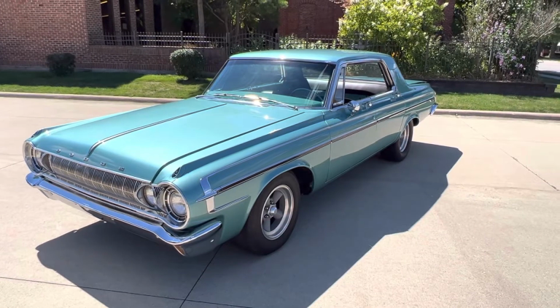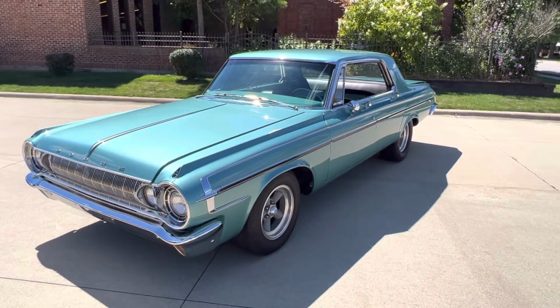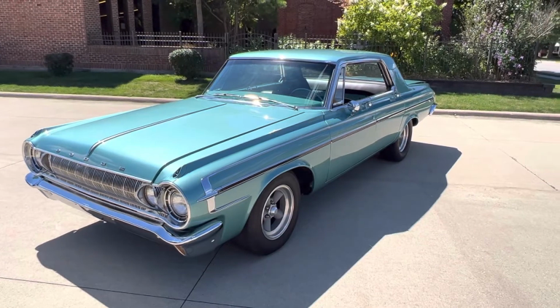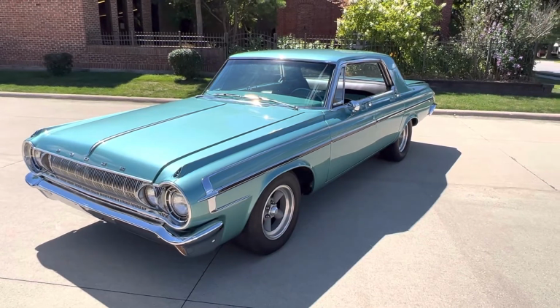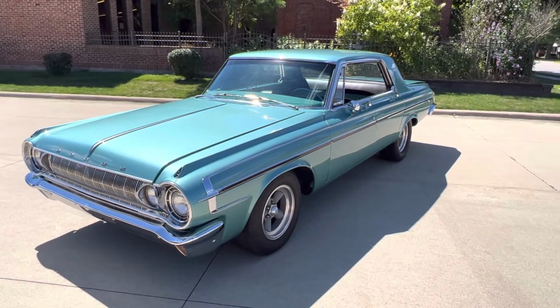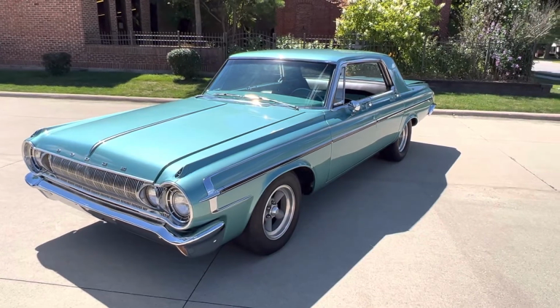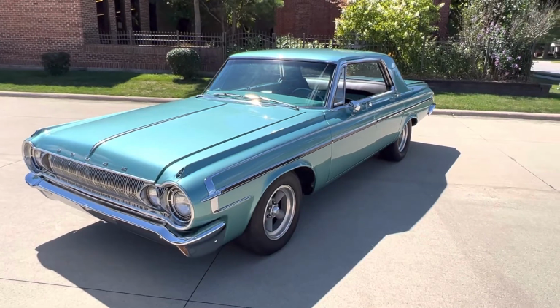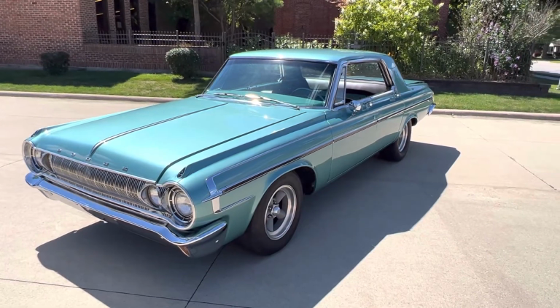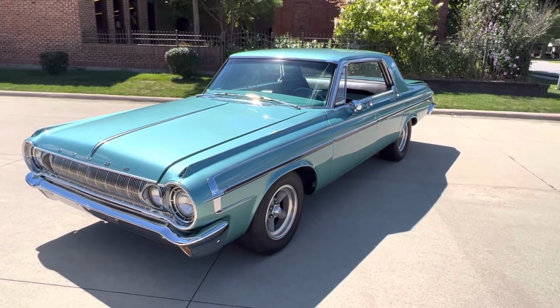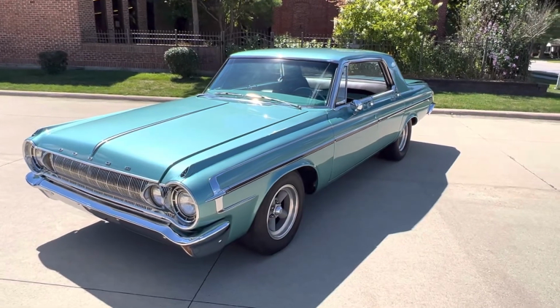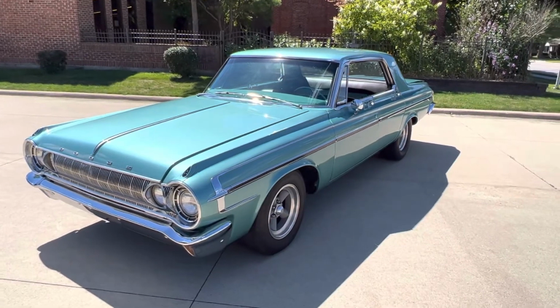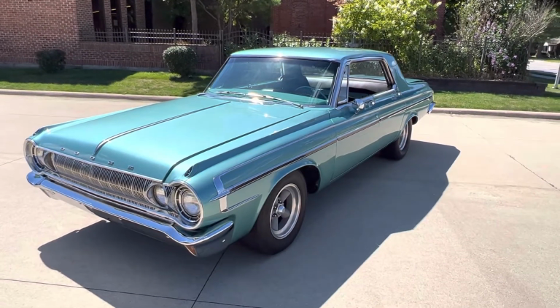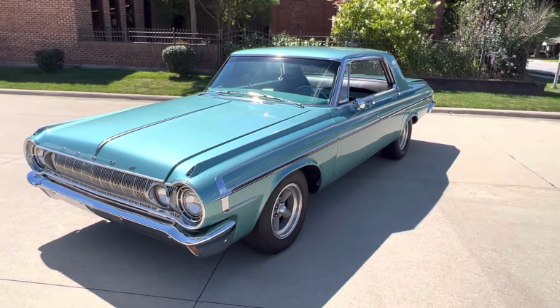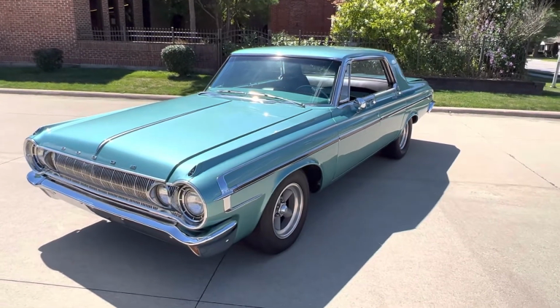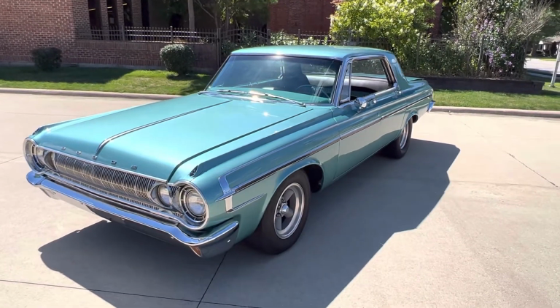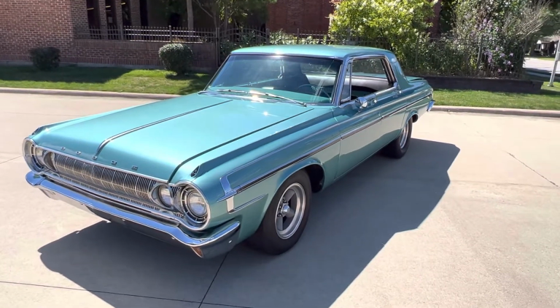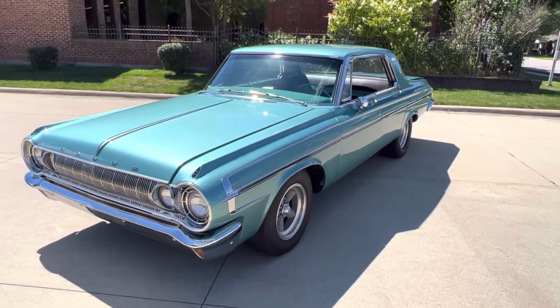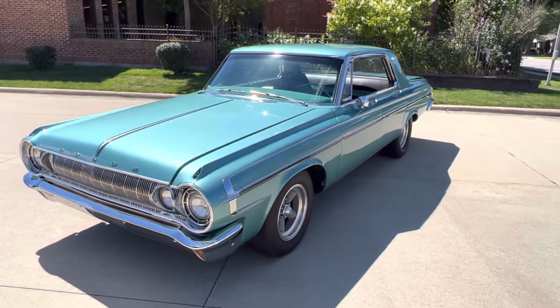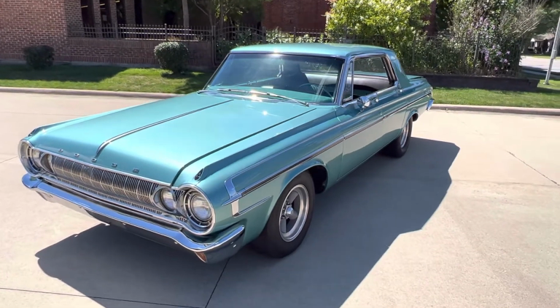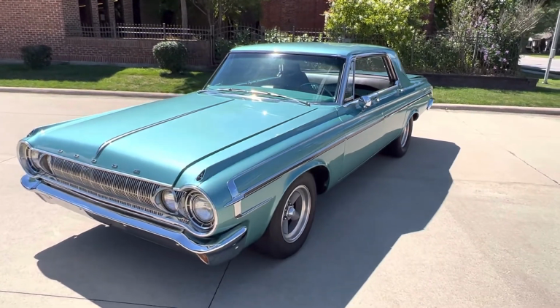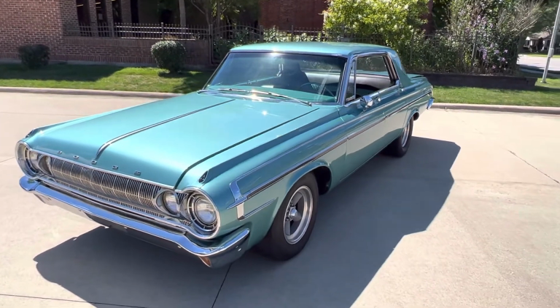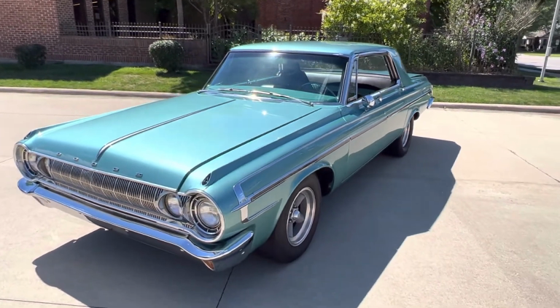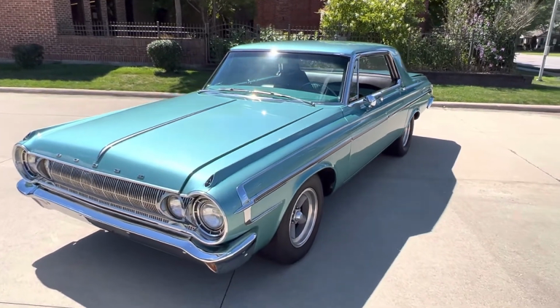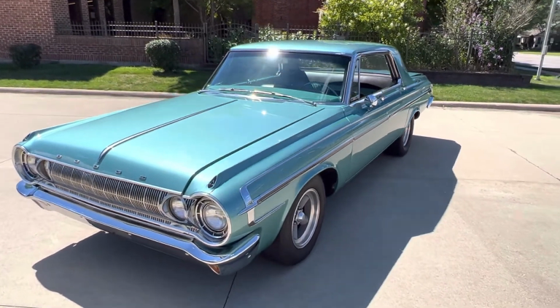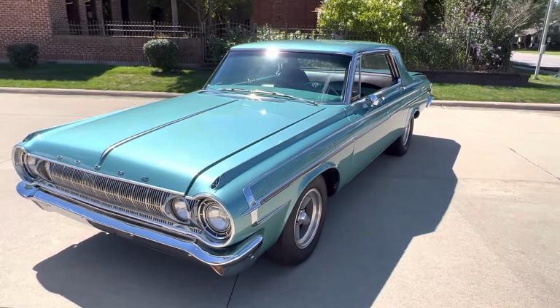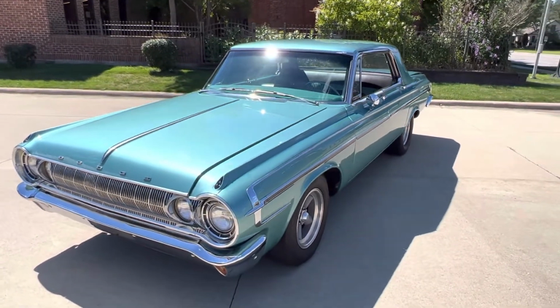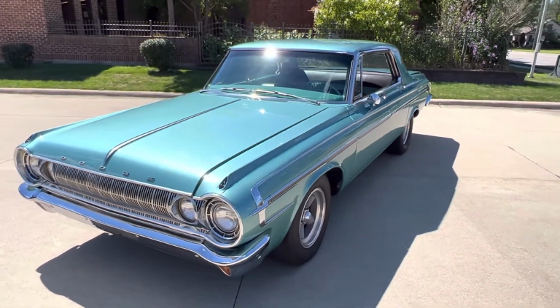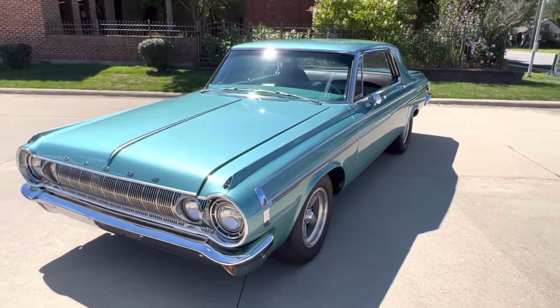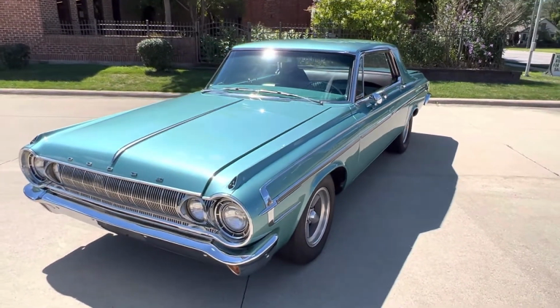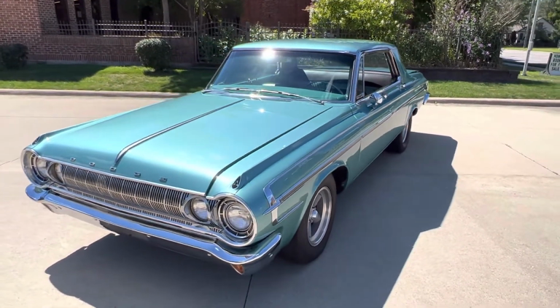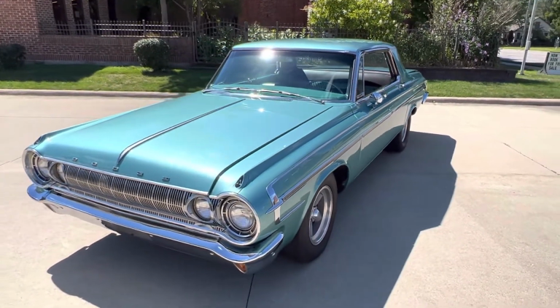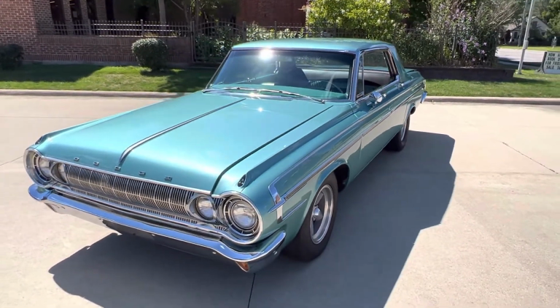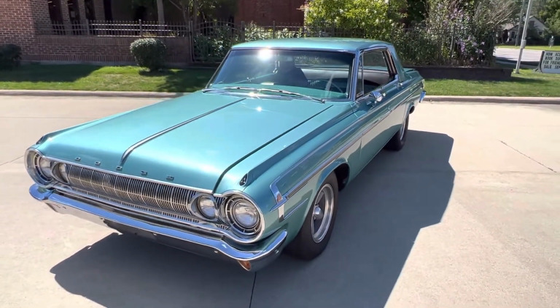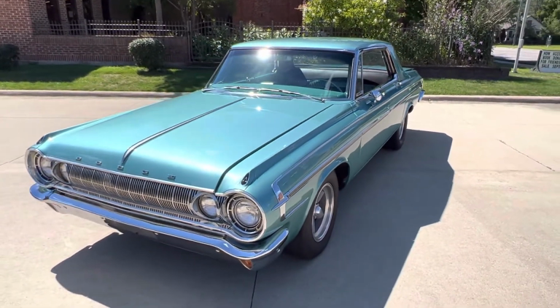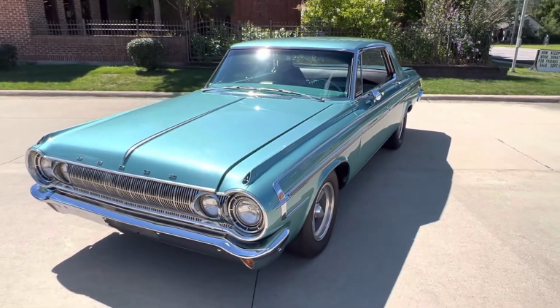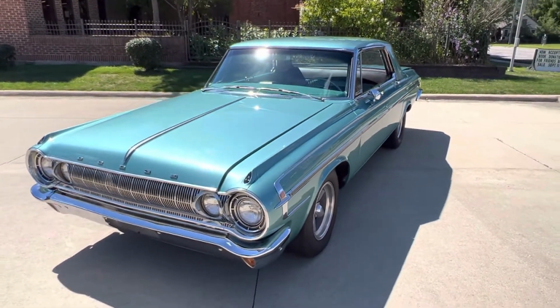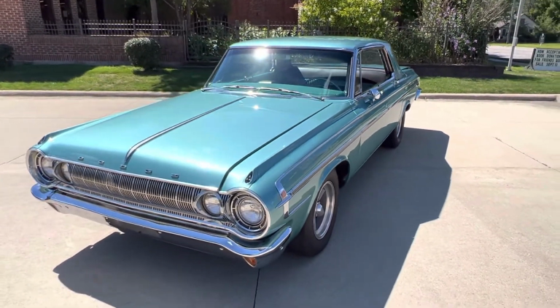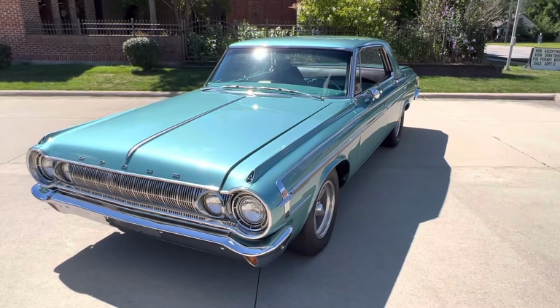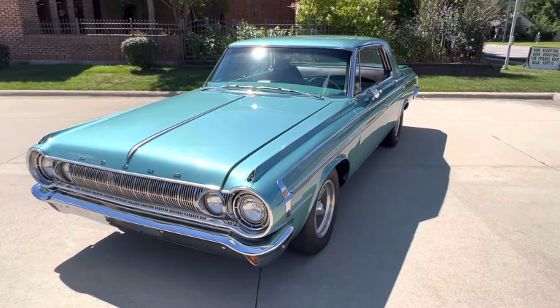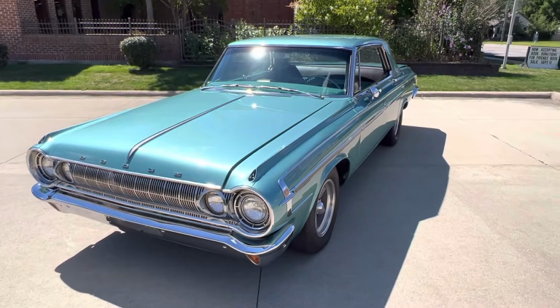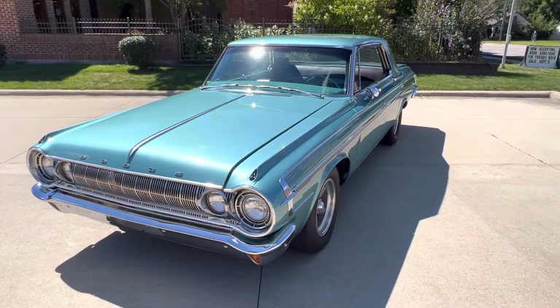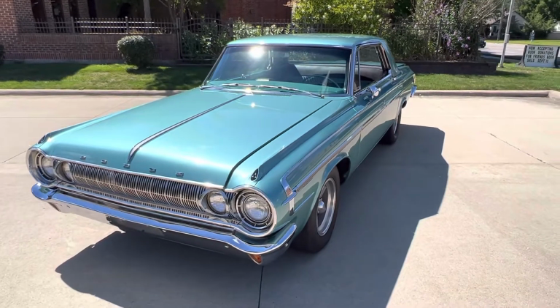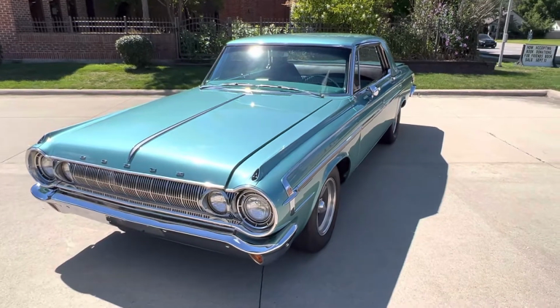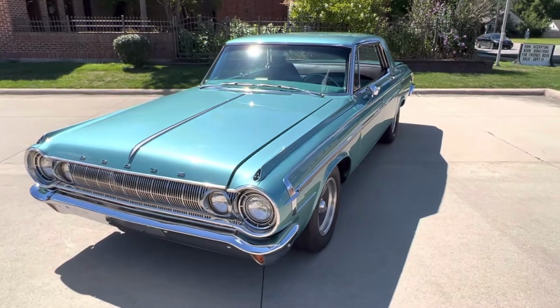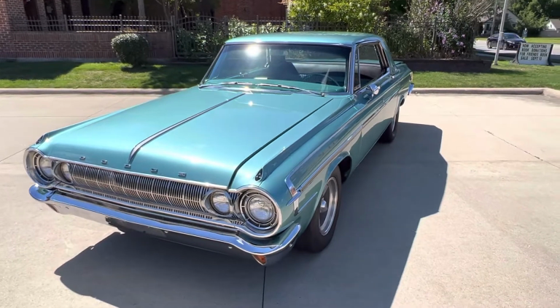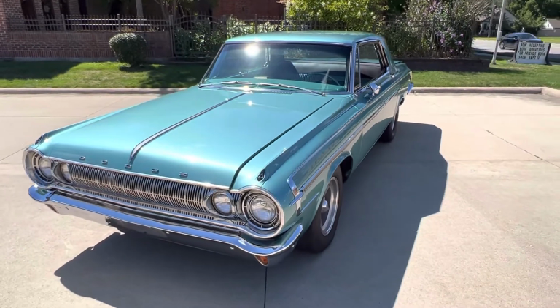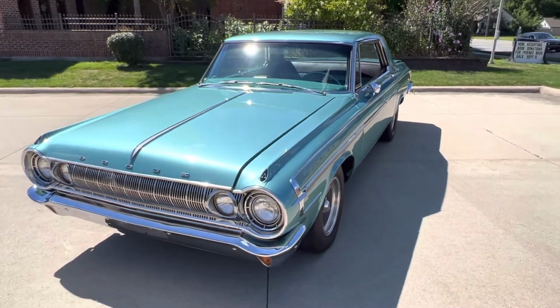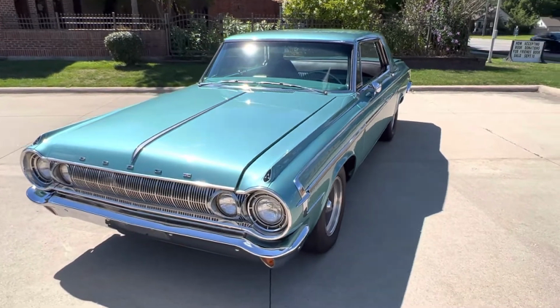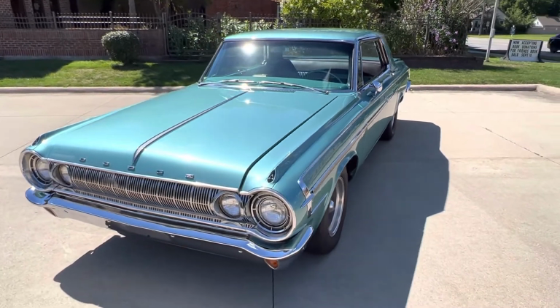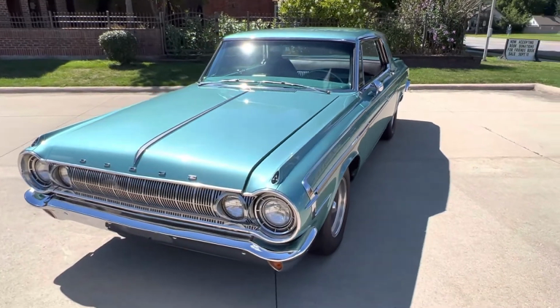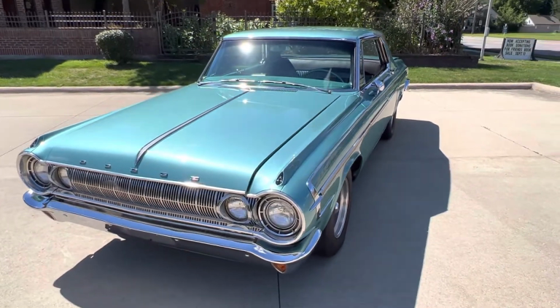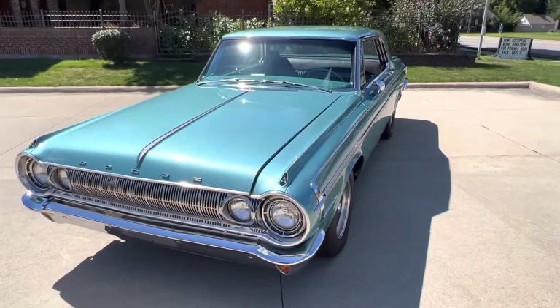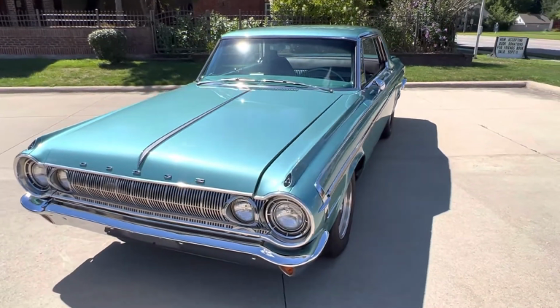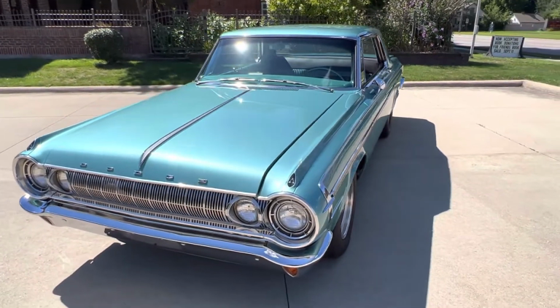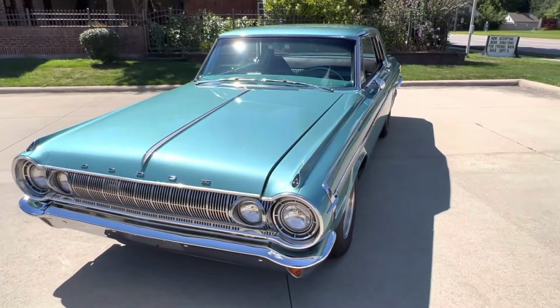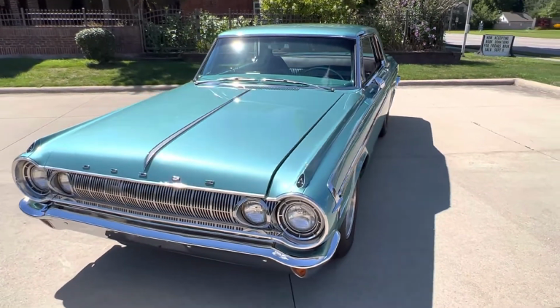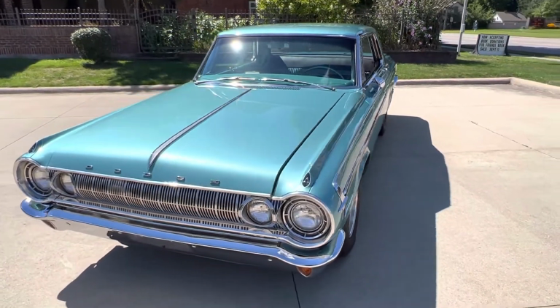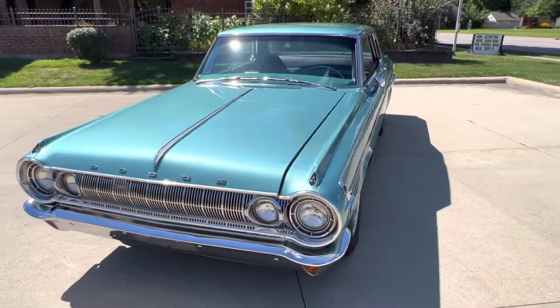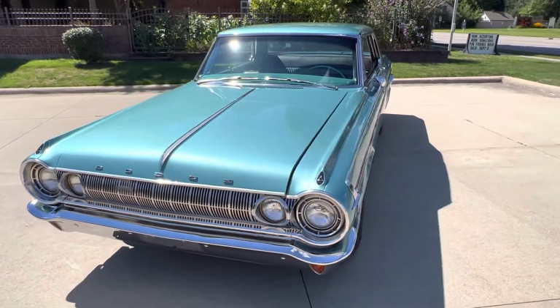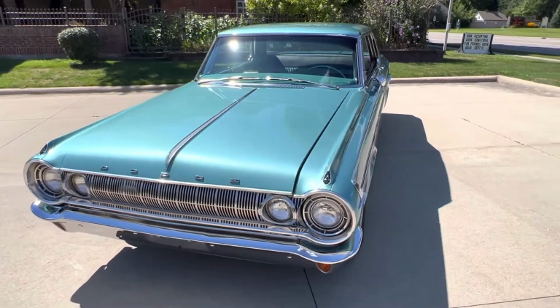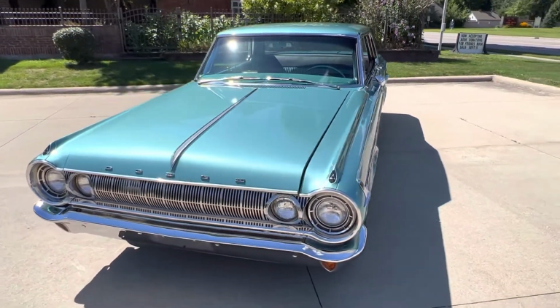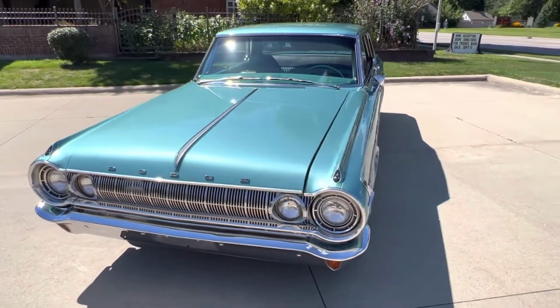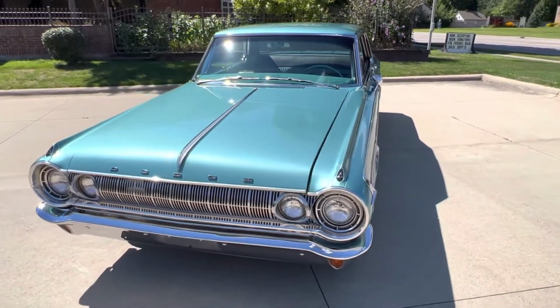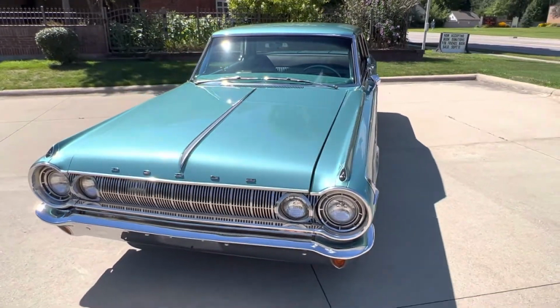Hello everyone, Dave here from Showdown. Let's take a little walk around a 1964 Dodge Calera we just got in. Beautiful car.